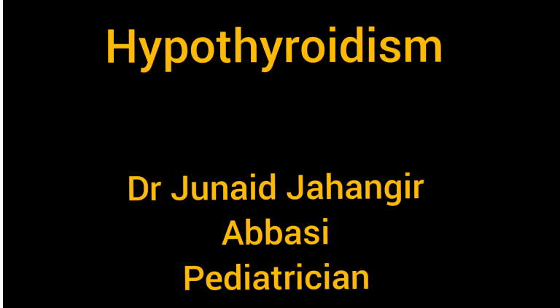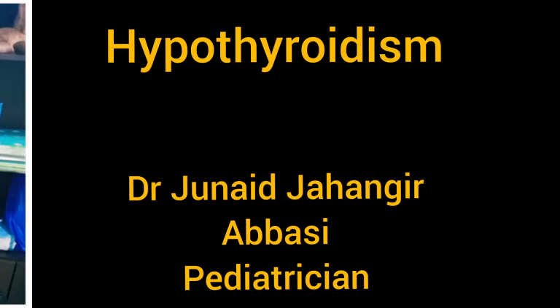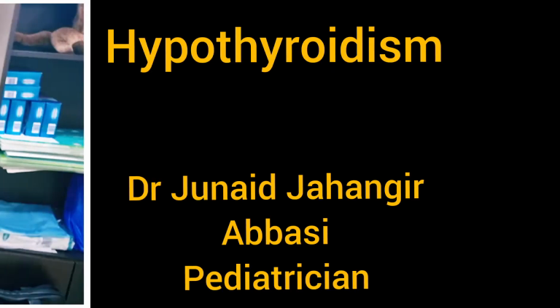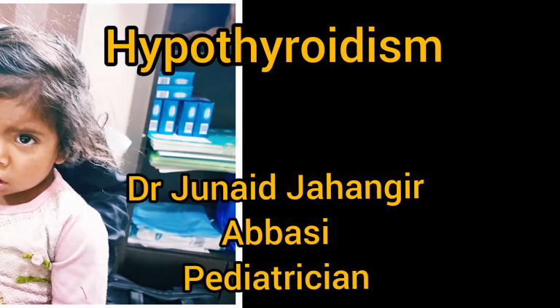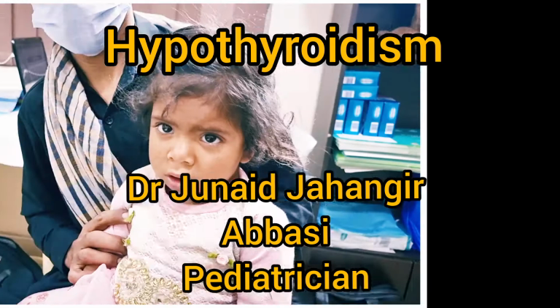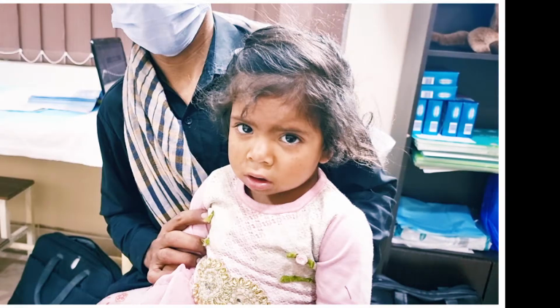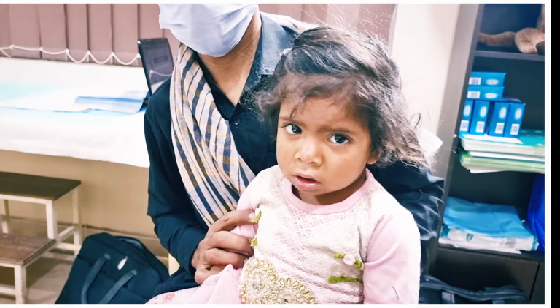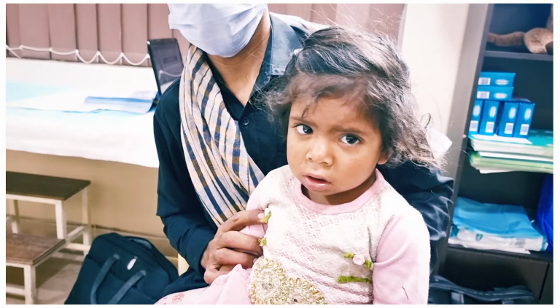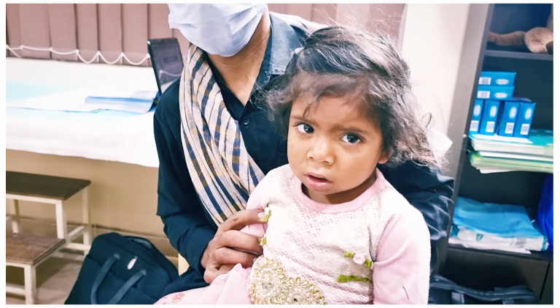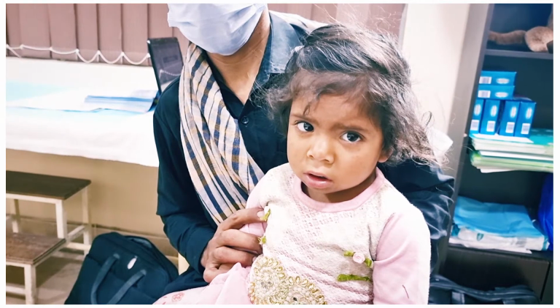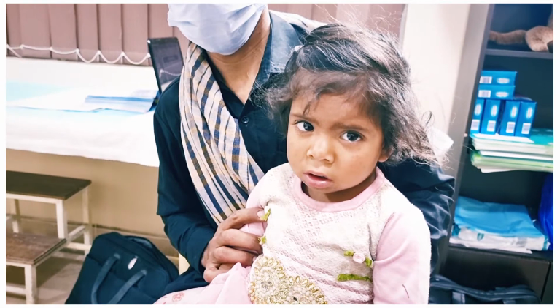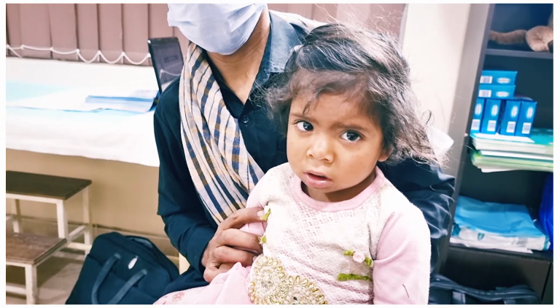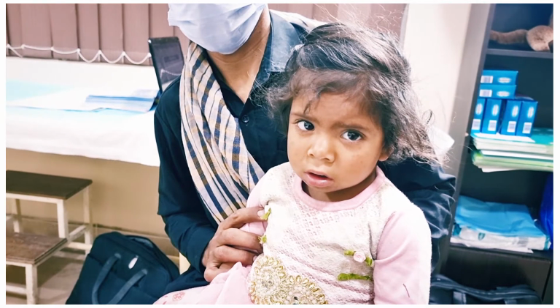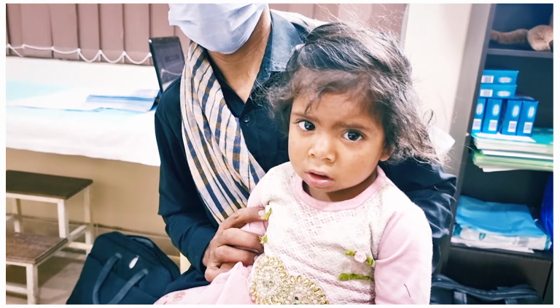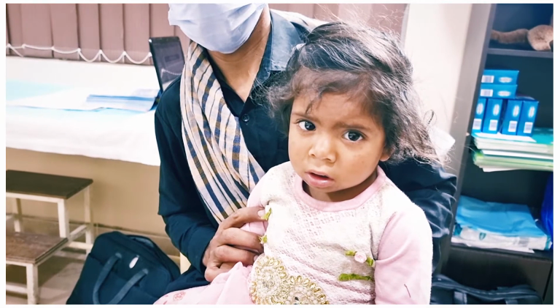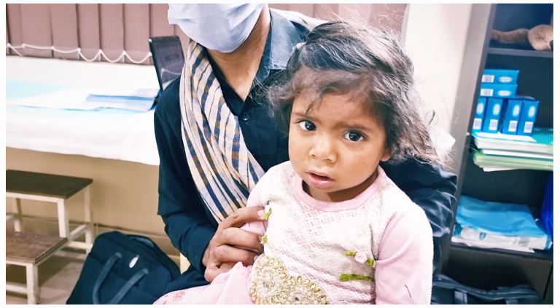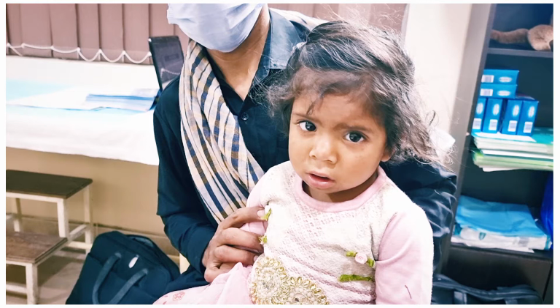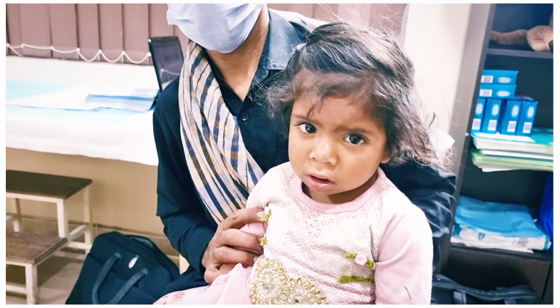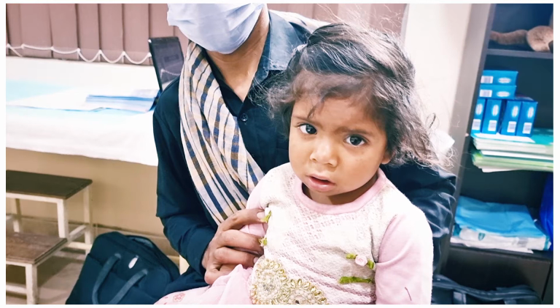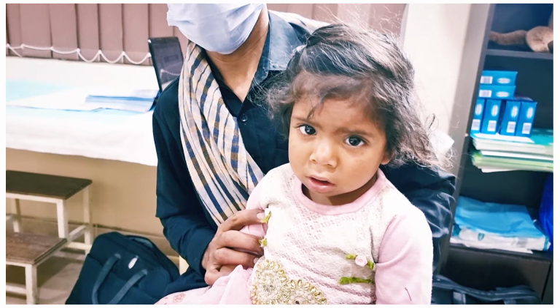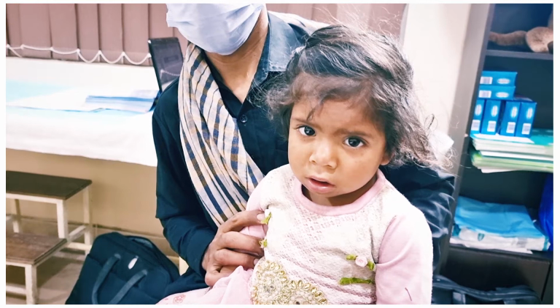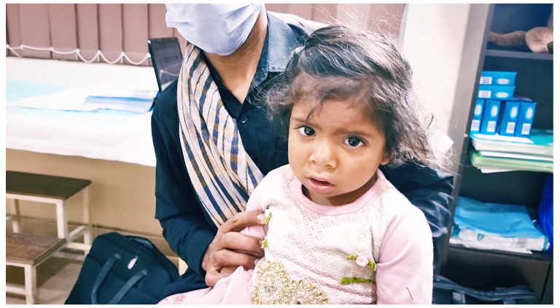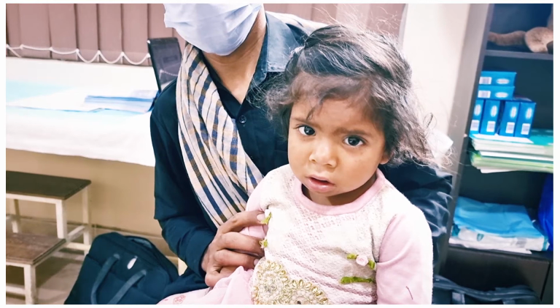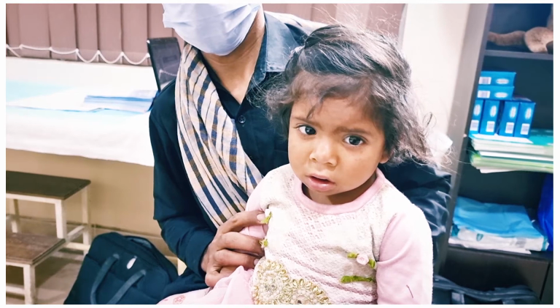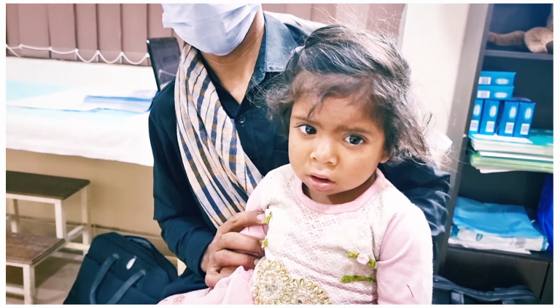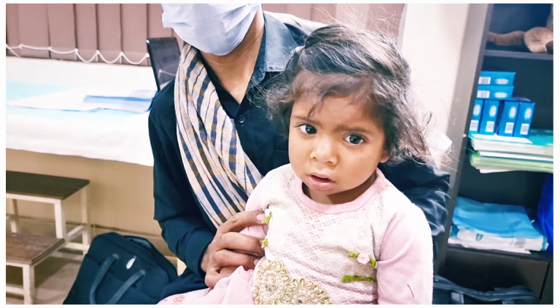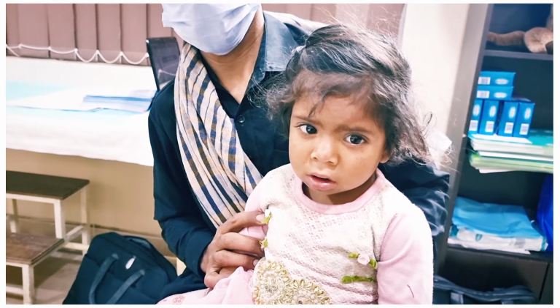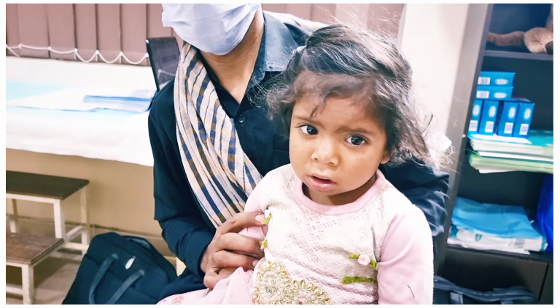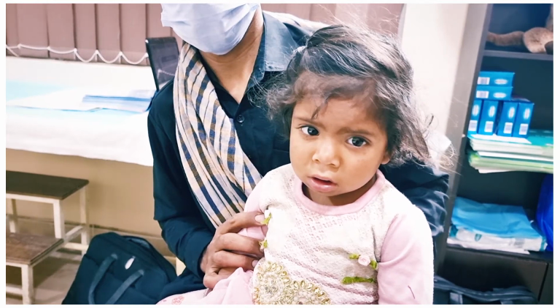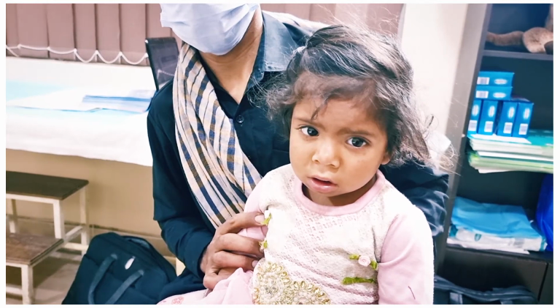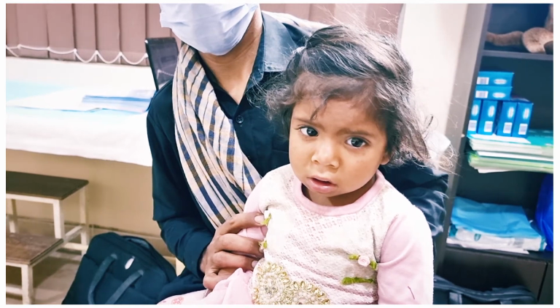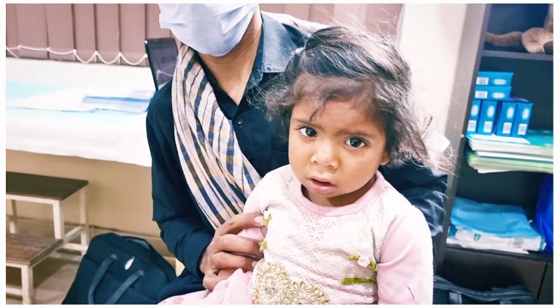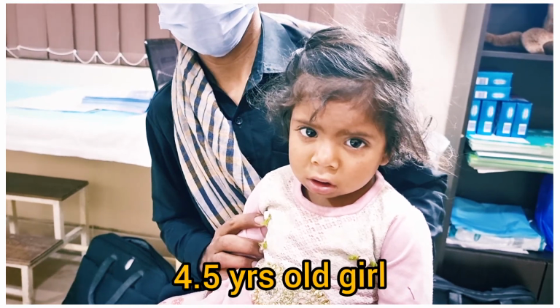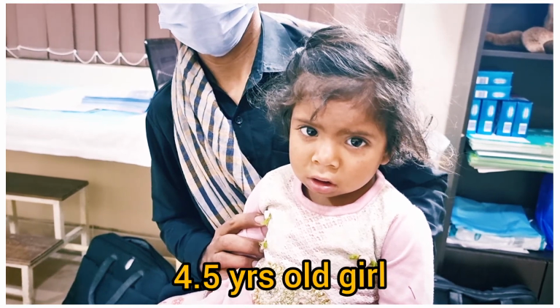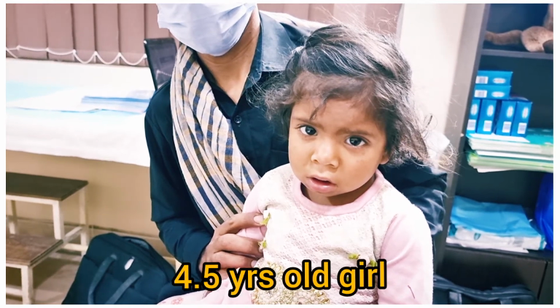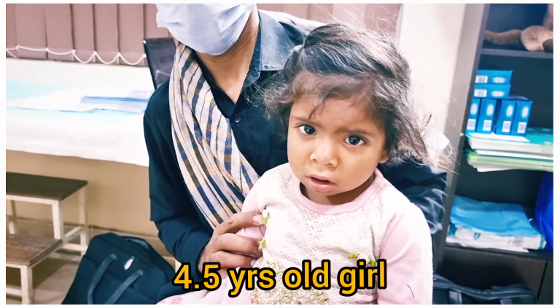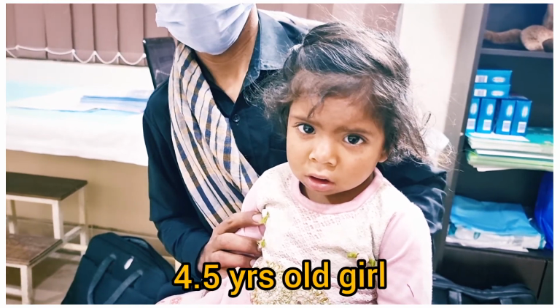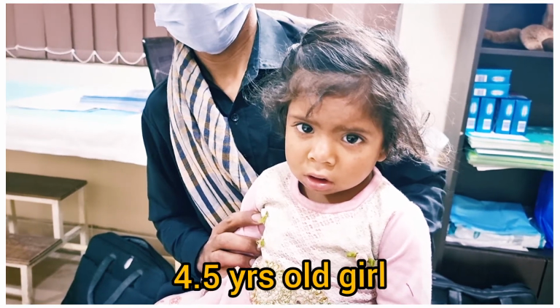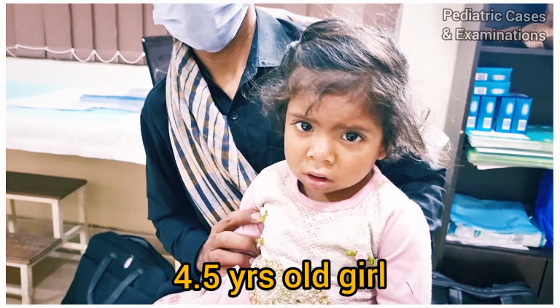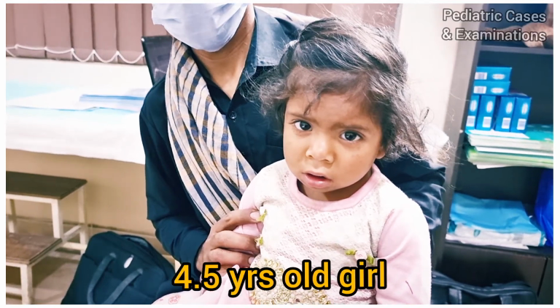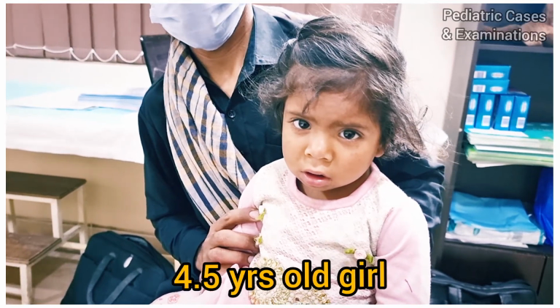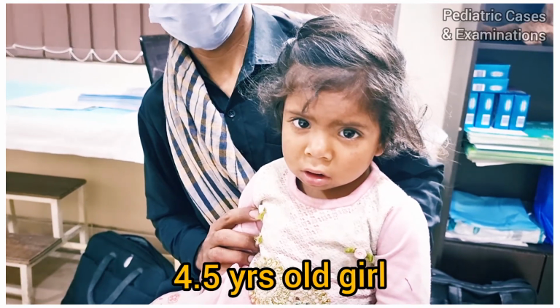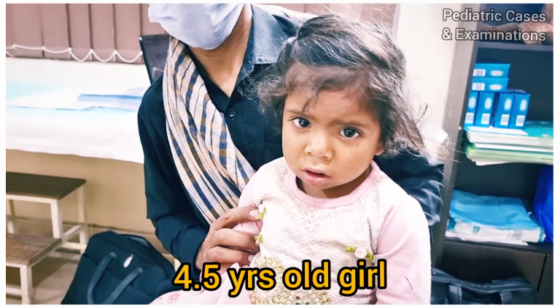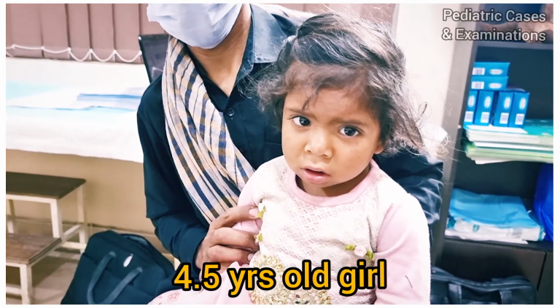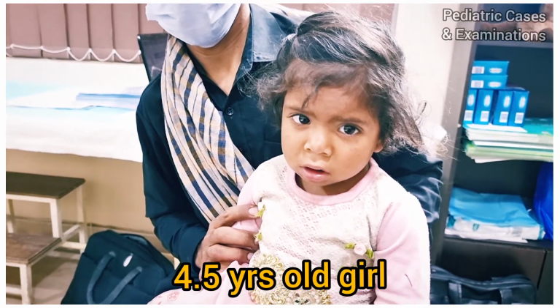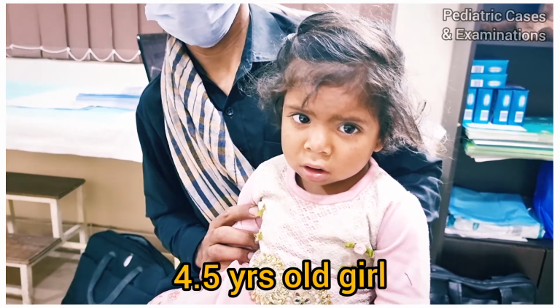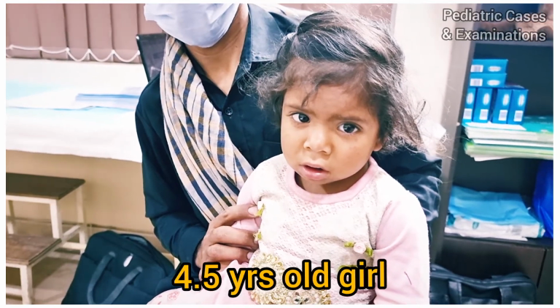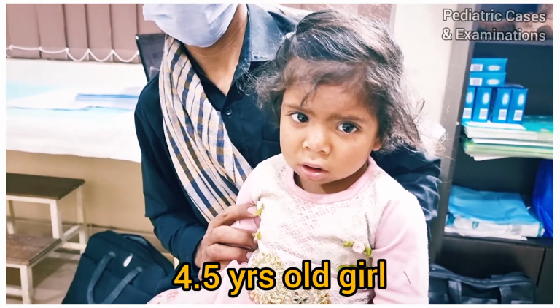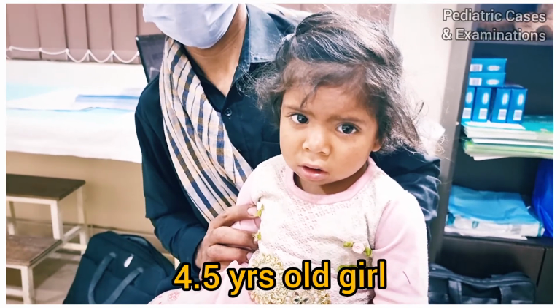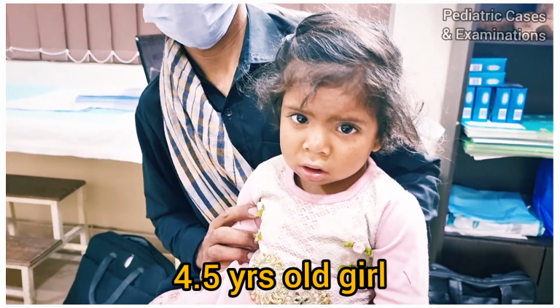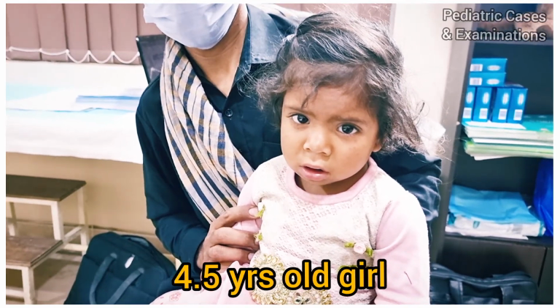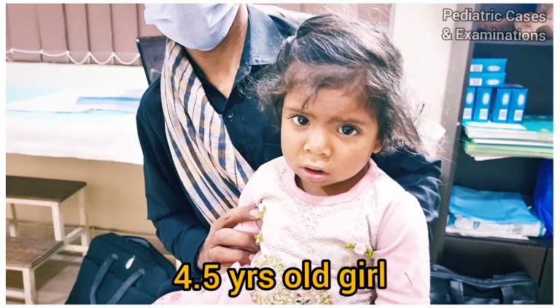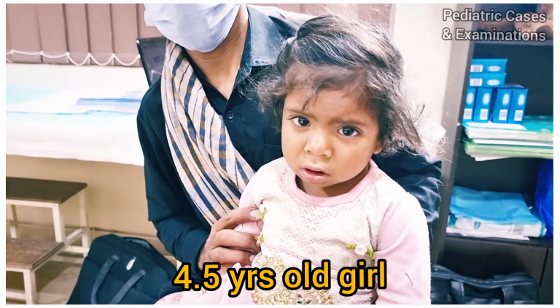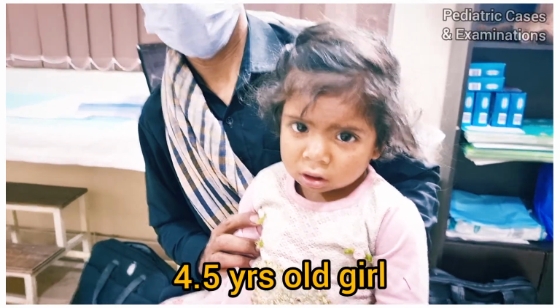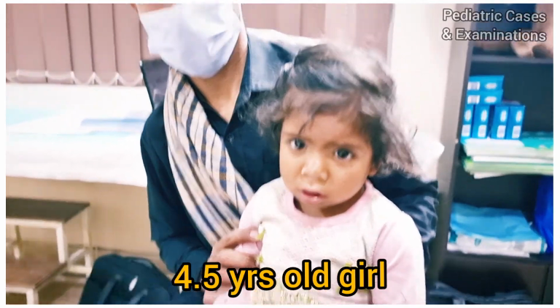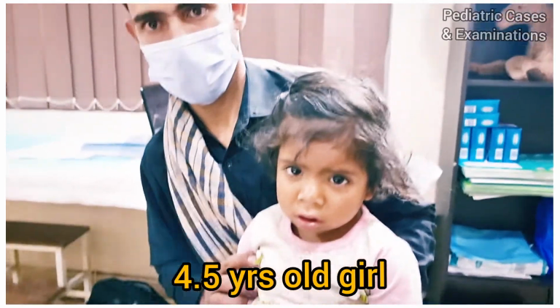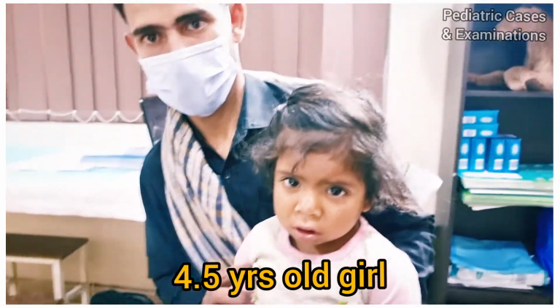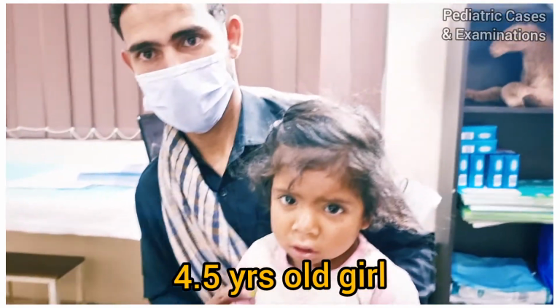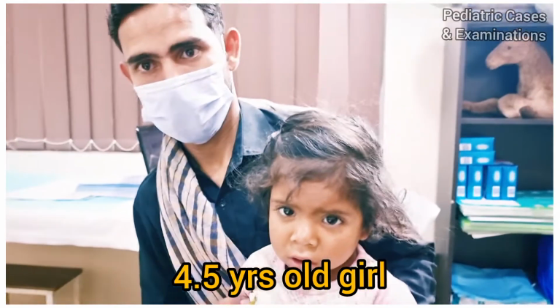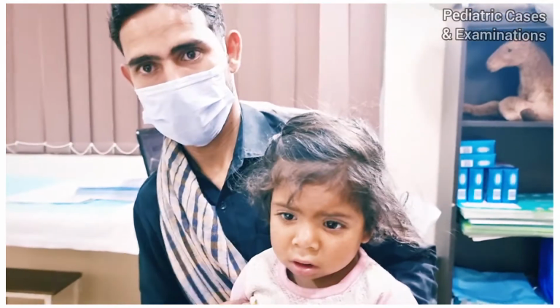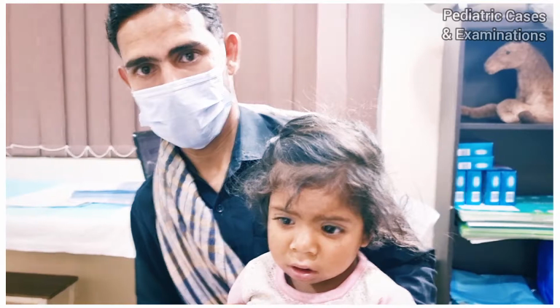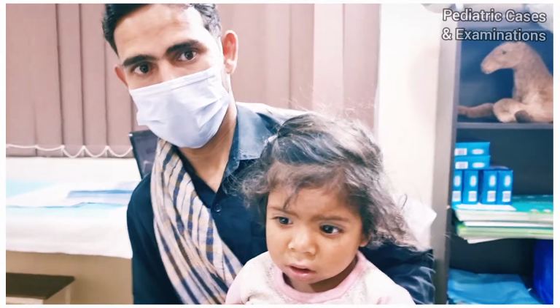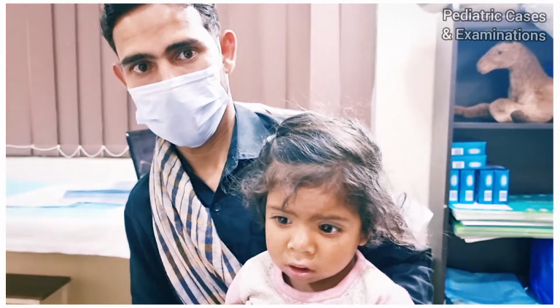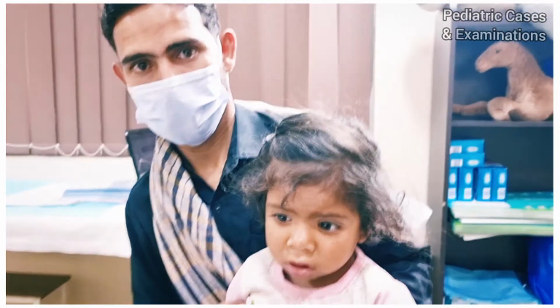As-salamu alaikum. I am Dr. Junaid Jahangir Abasi and today we have a four and a half year old girl who presents to me with constipation.